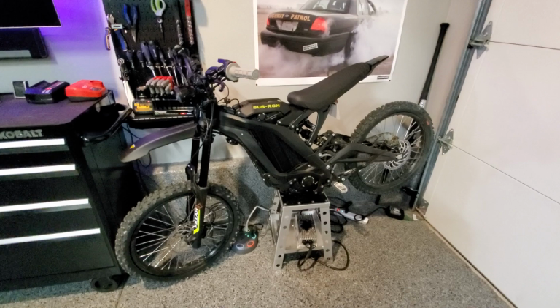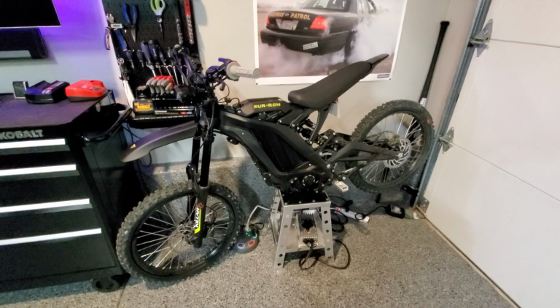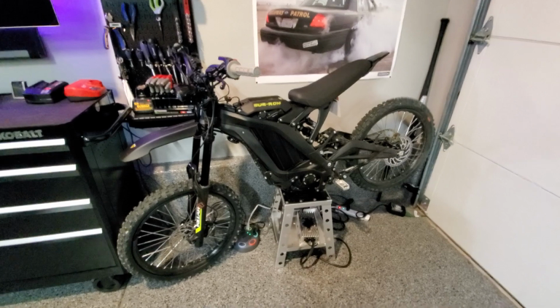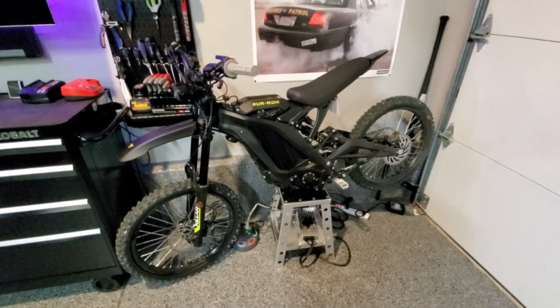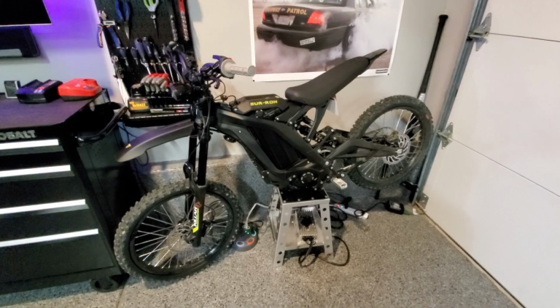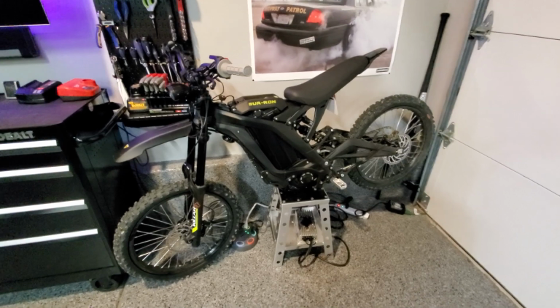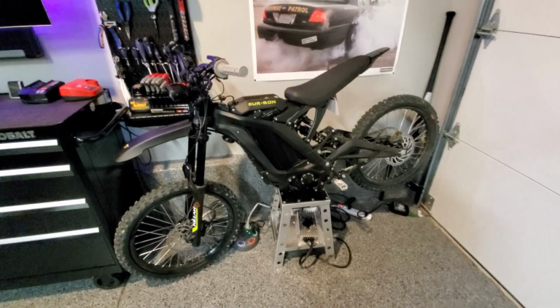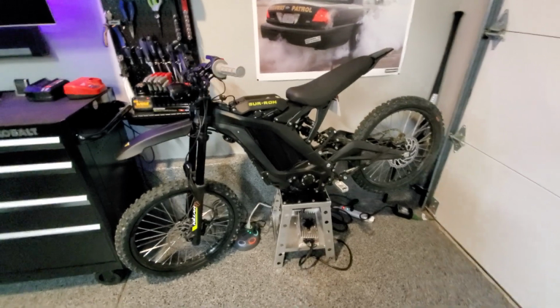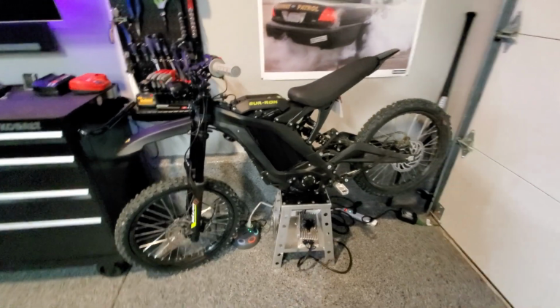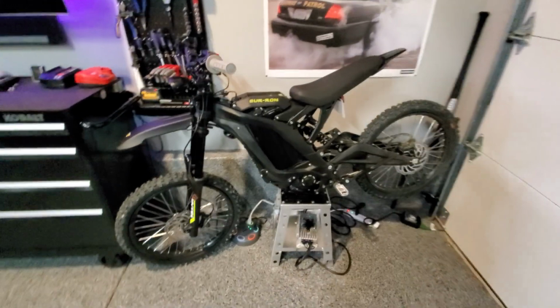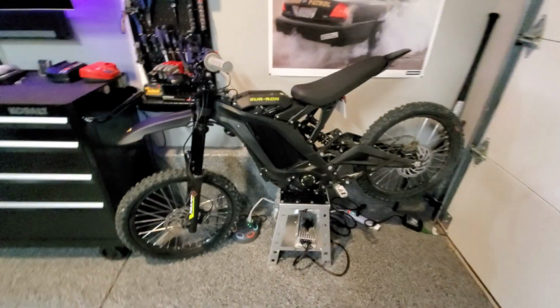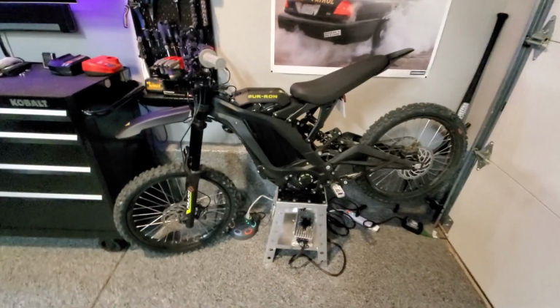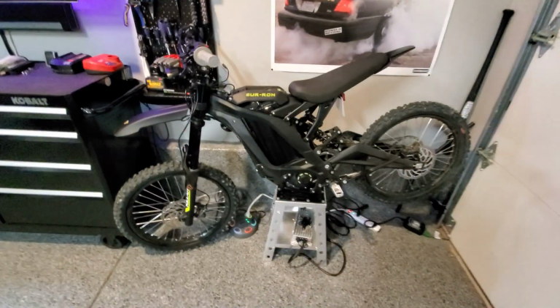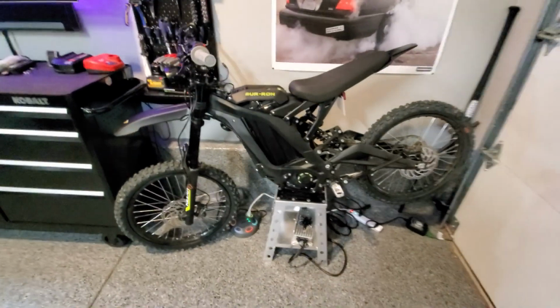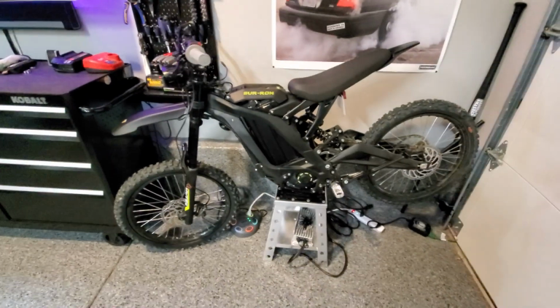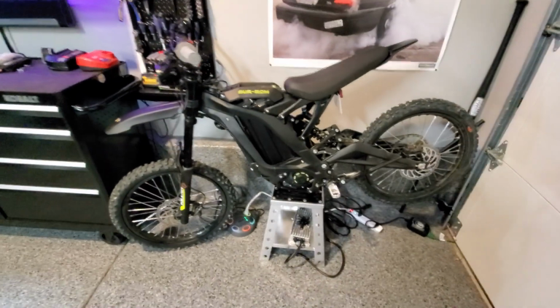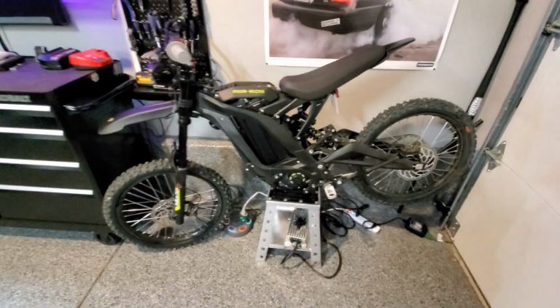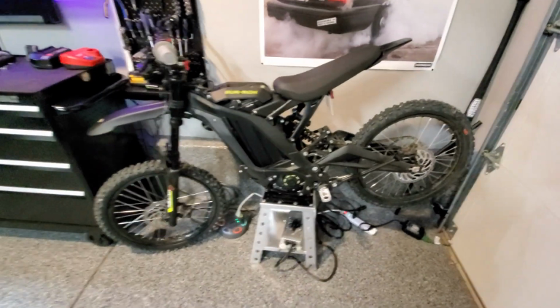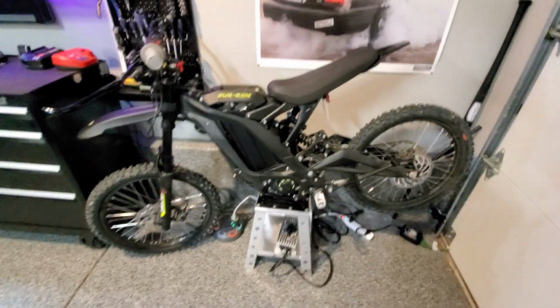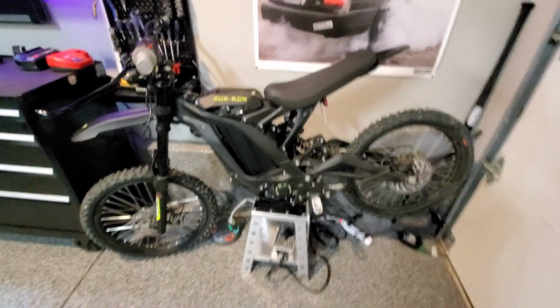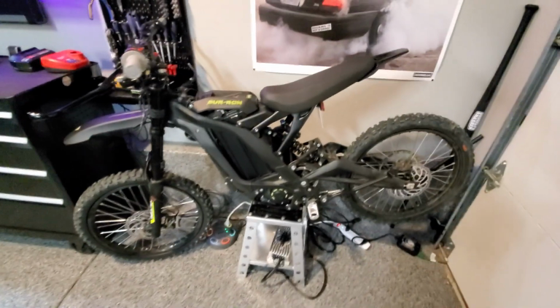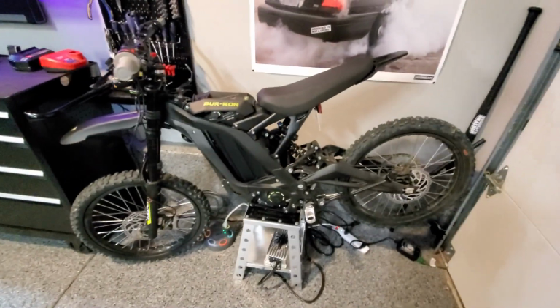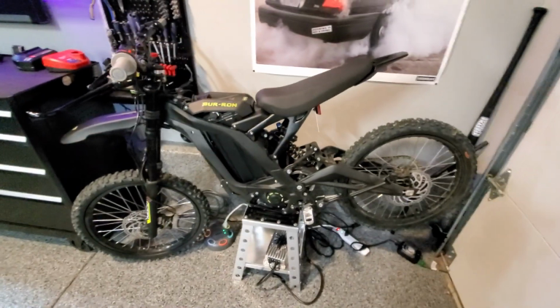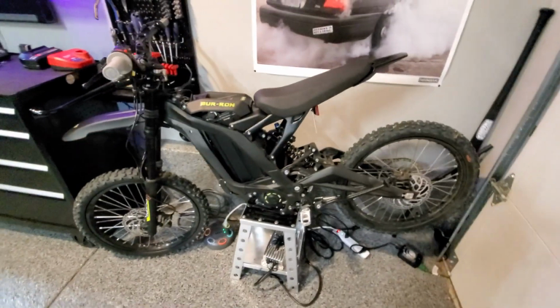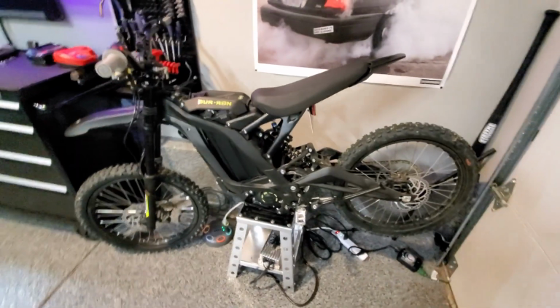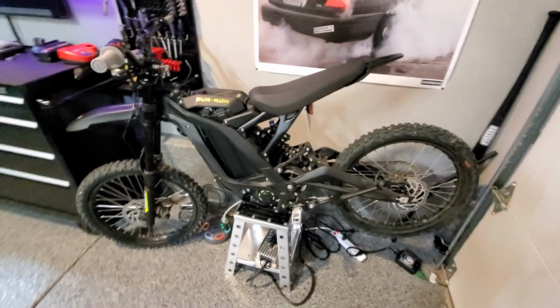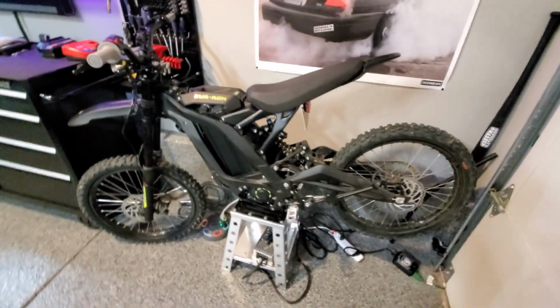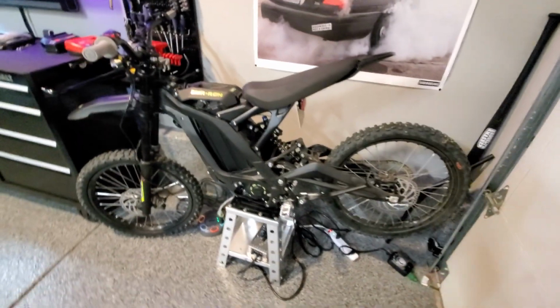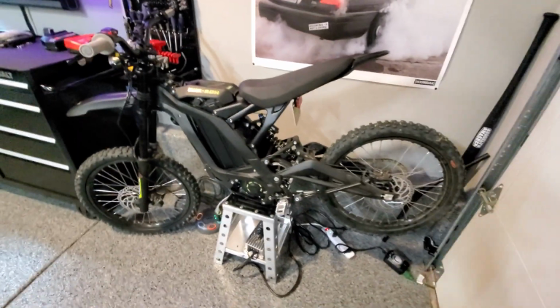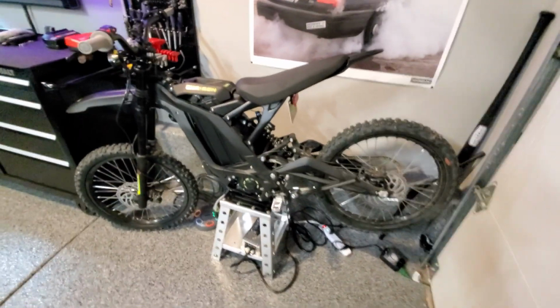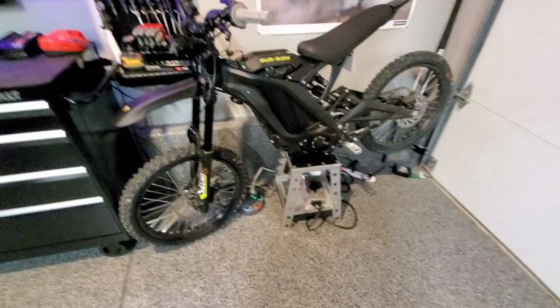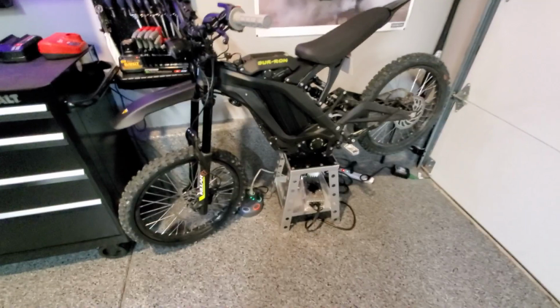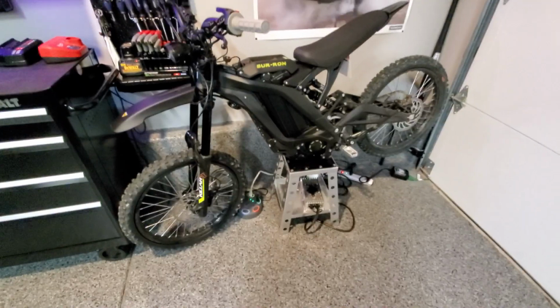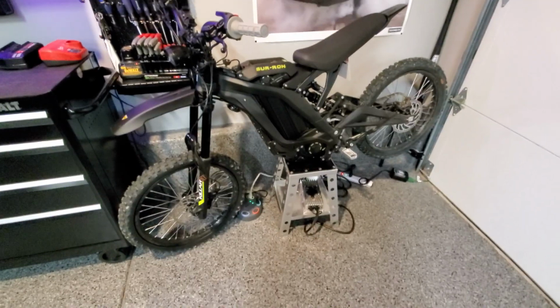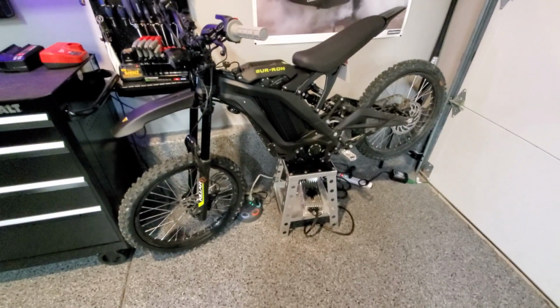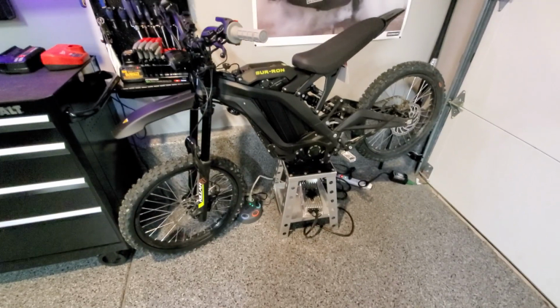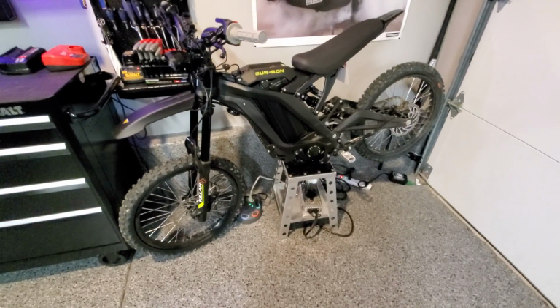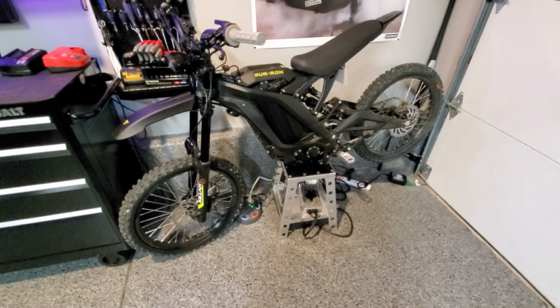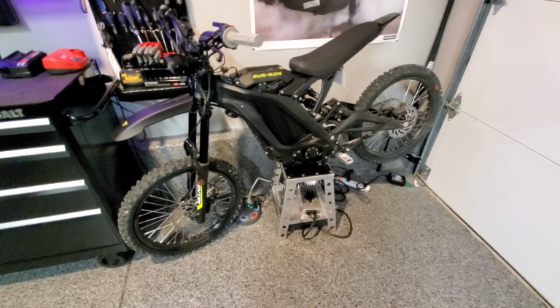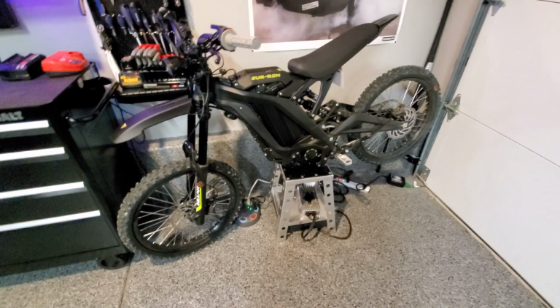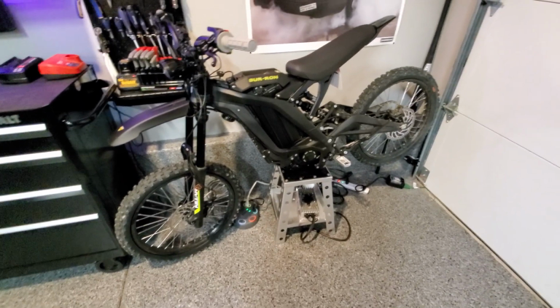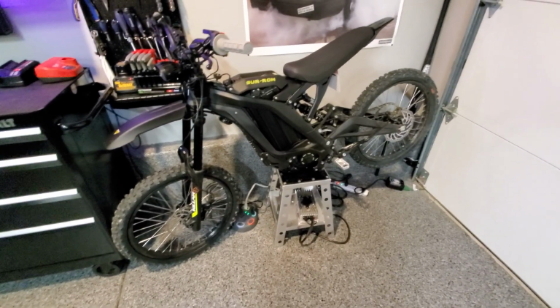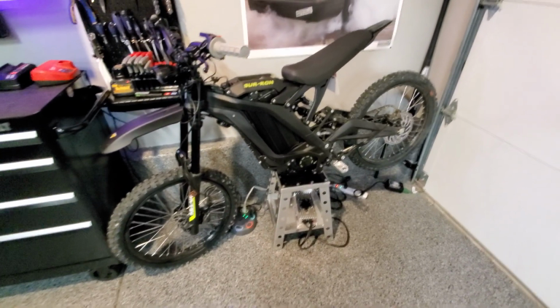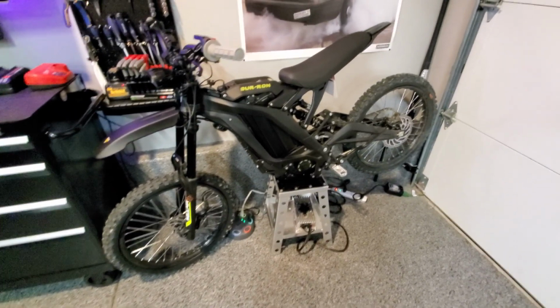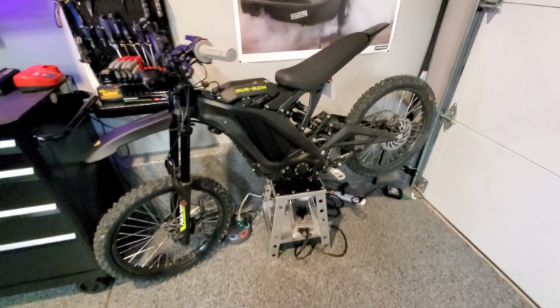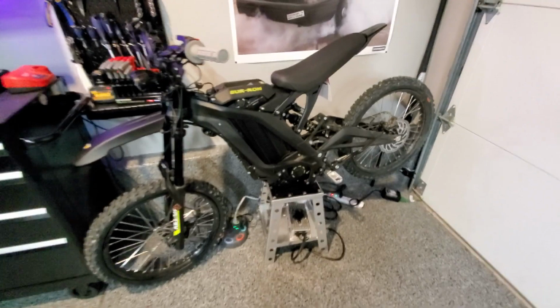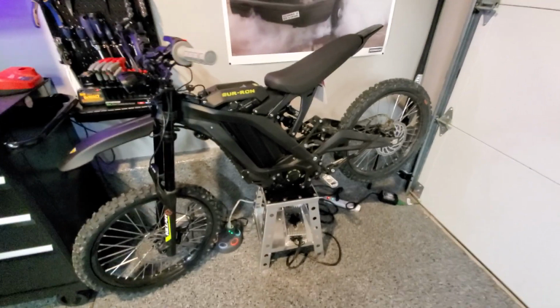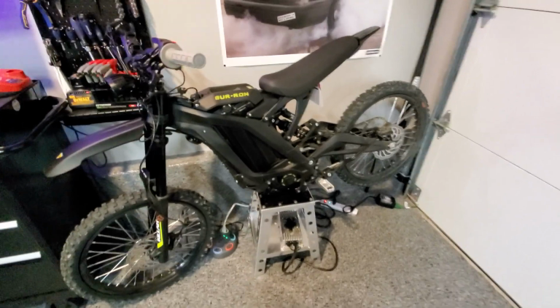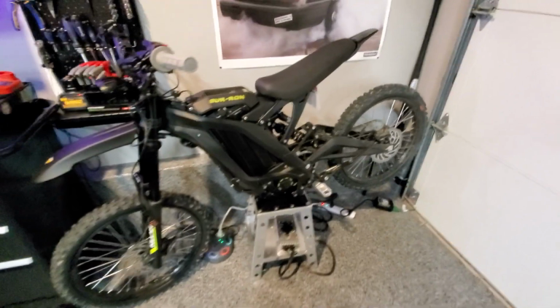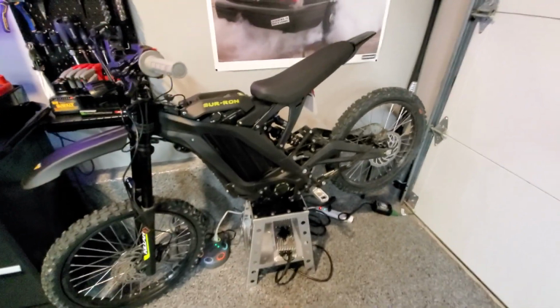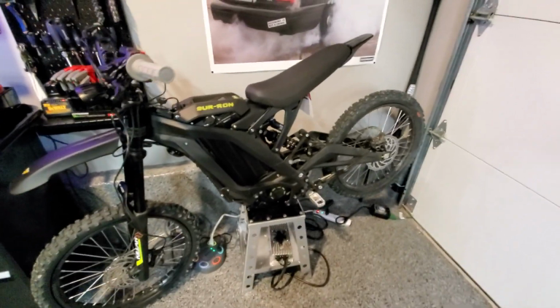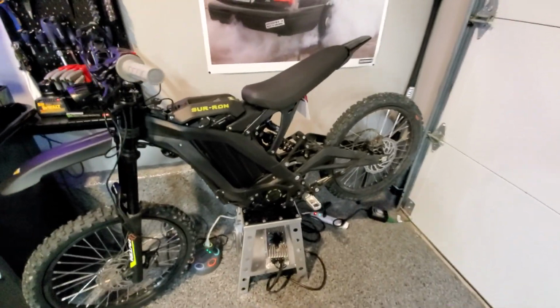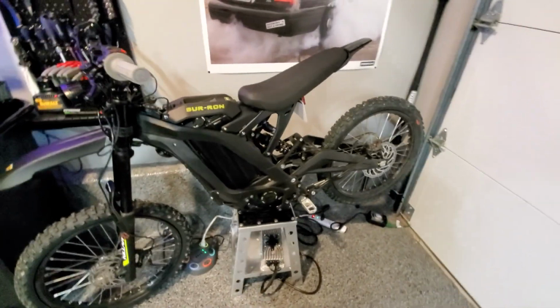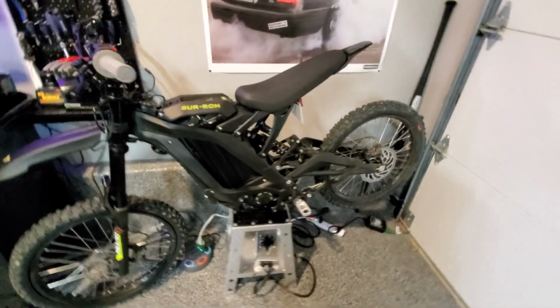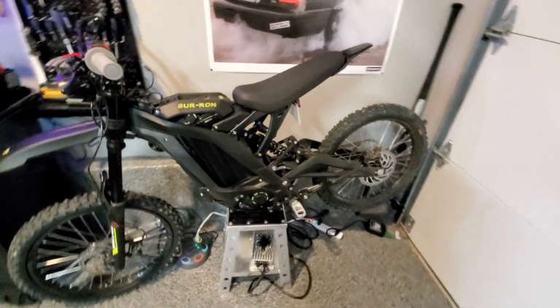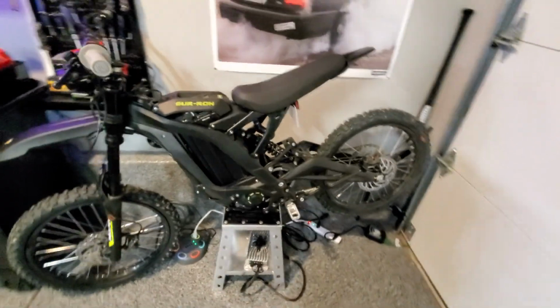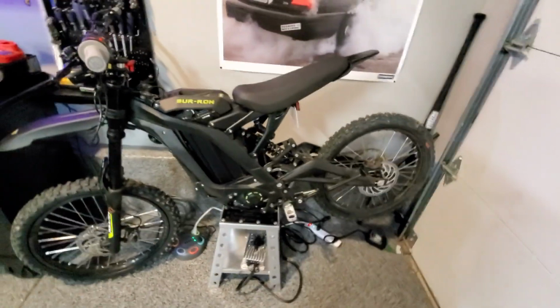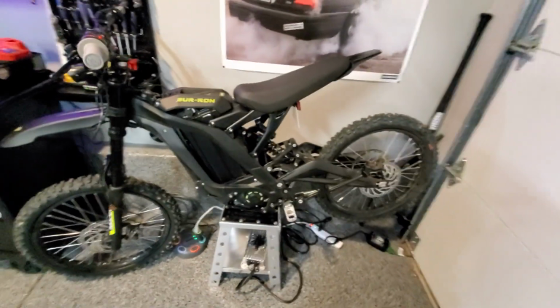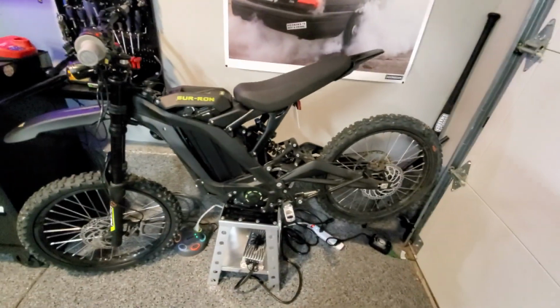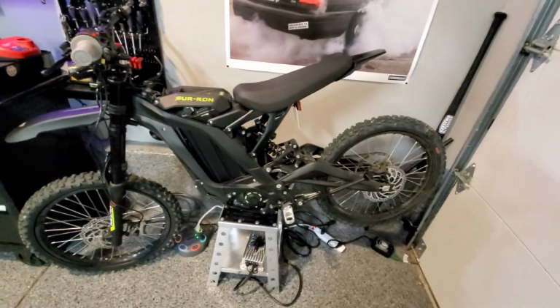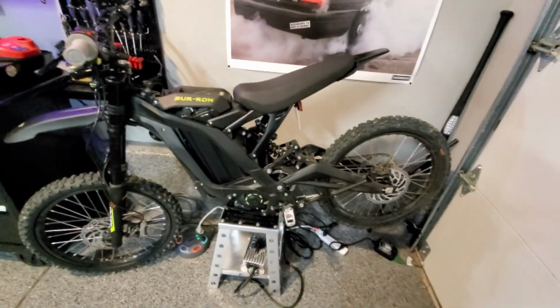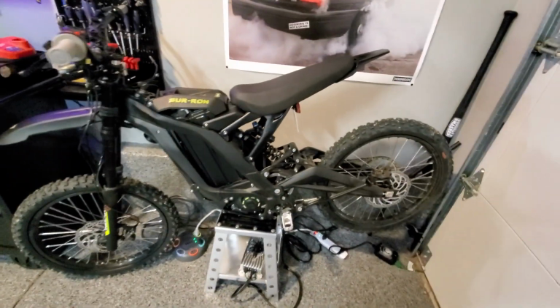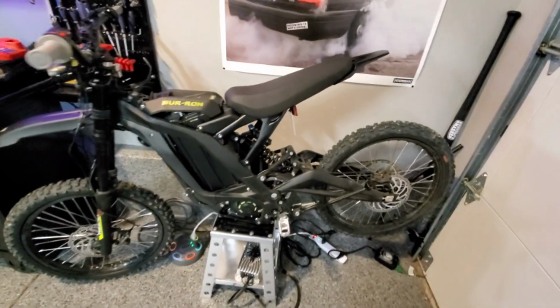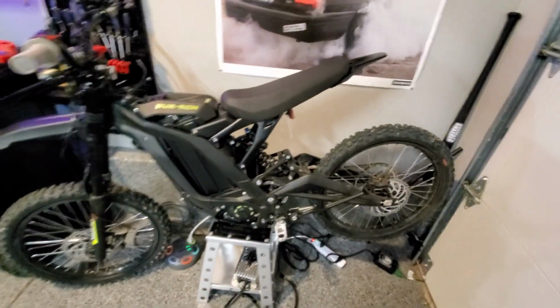Hey, what's up? Just got this Sur-ron X. Overall, I actually like the power of the bike, even as it comes, even with the street legal mode.